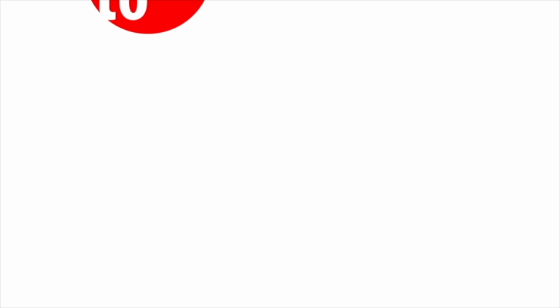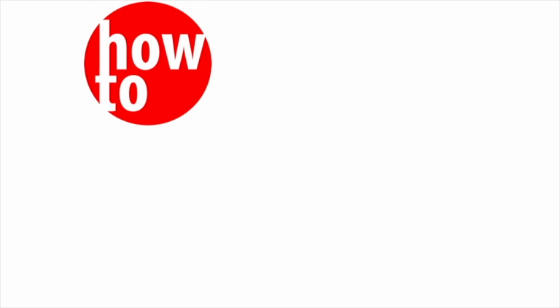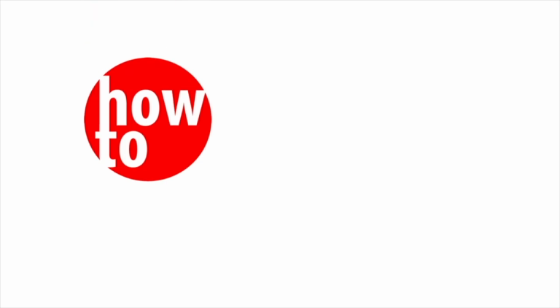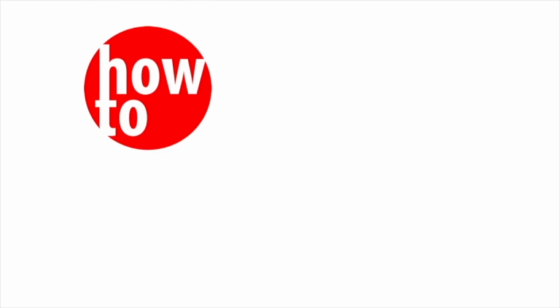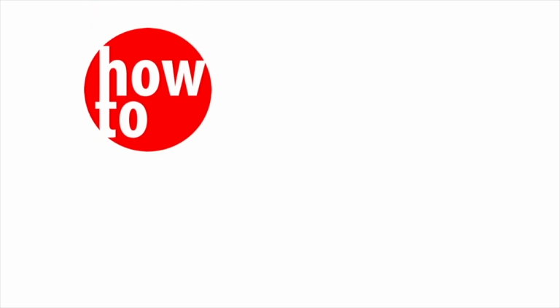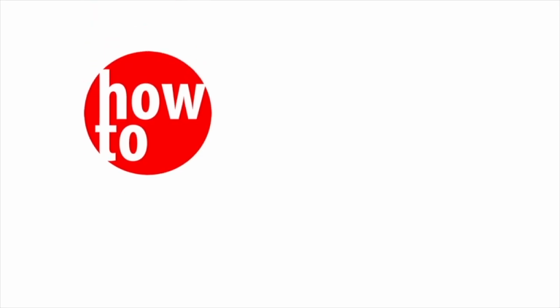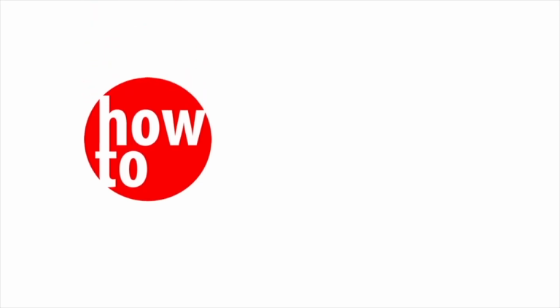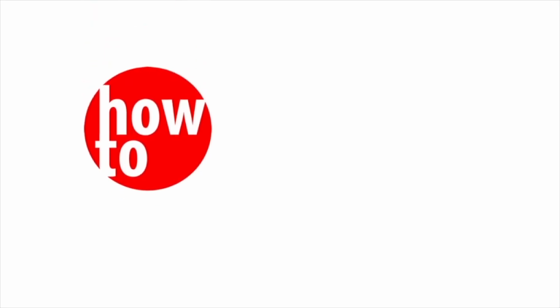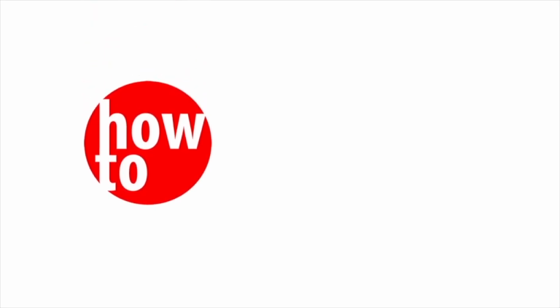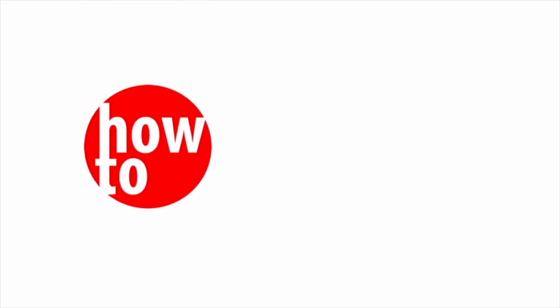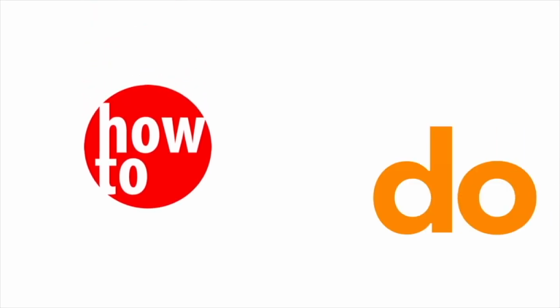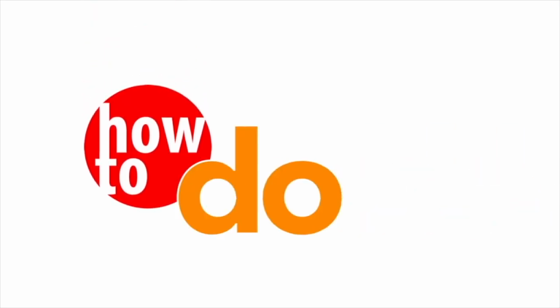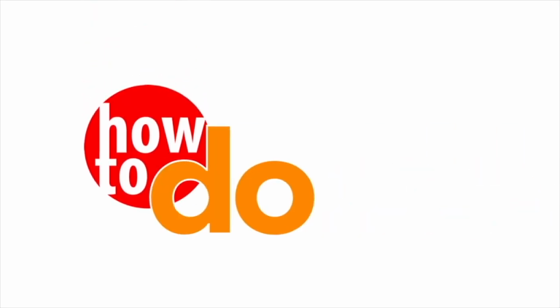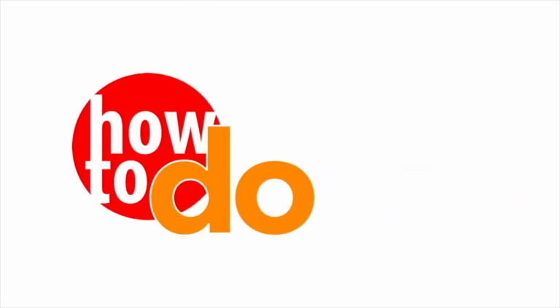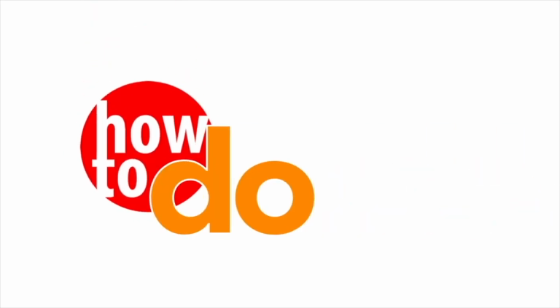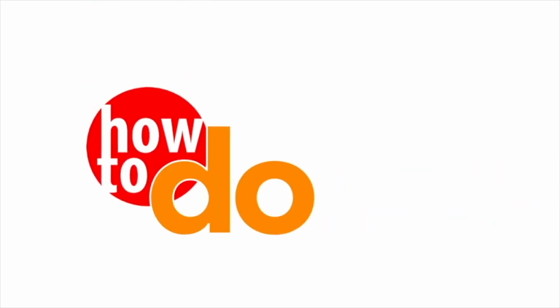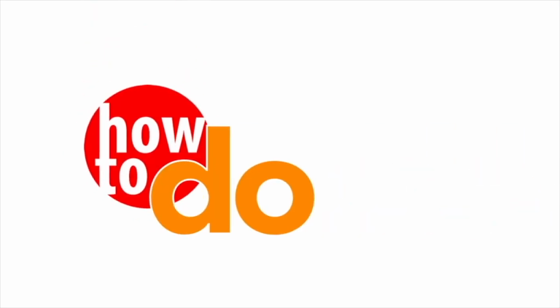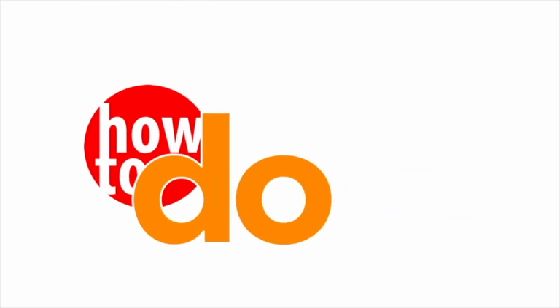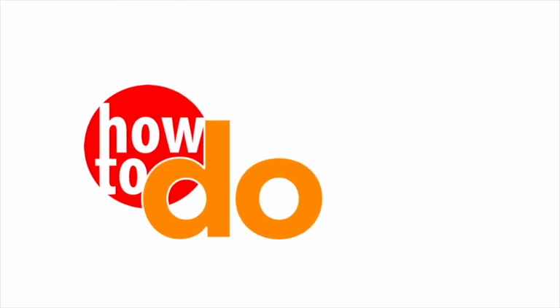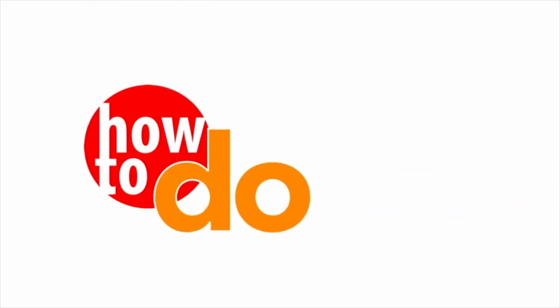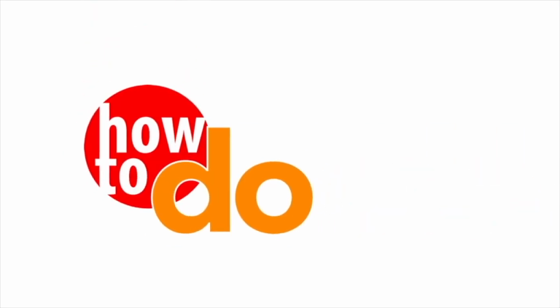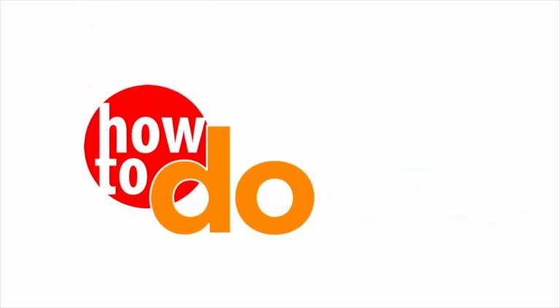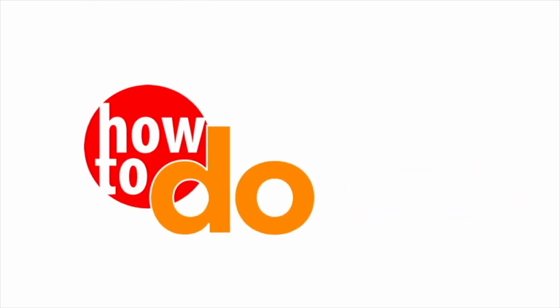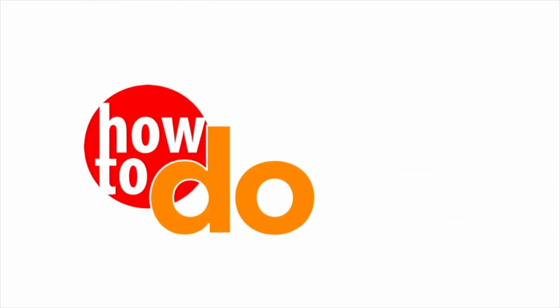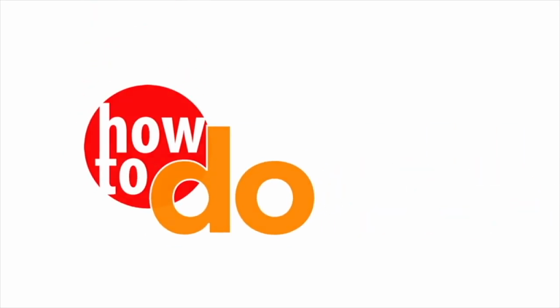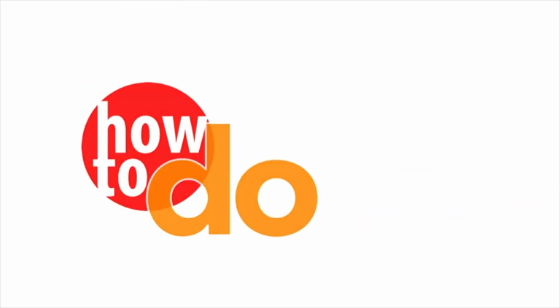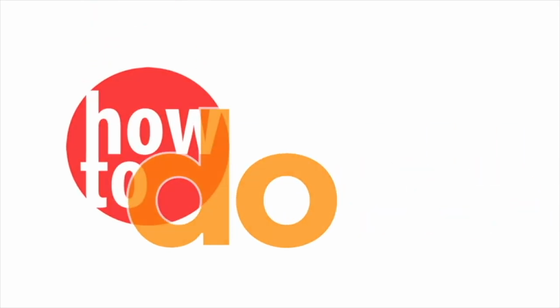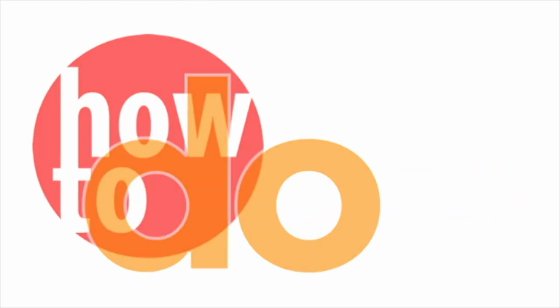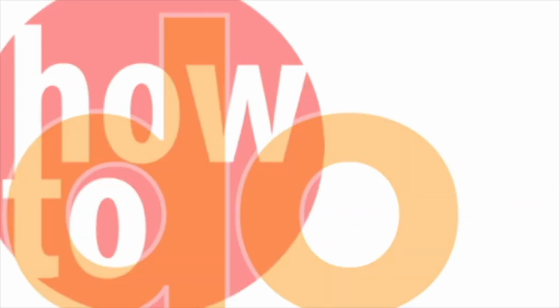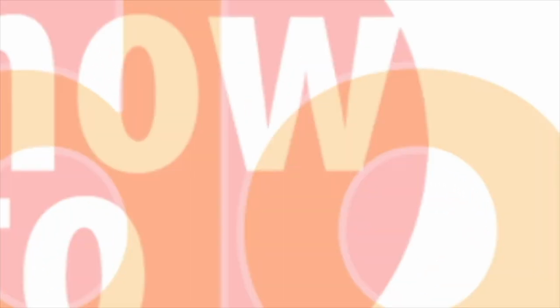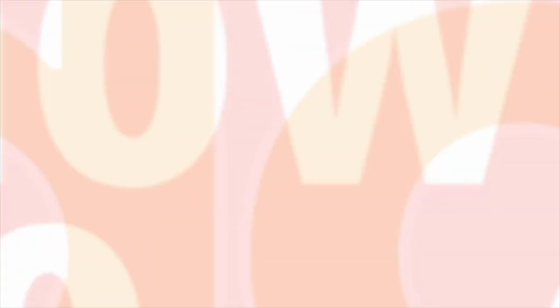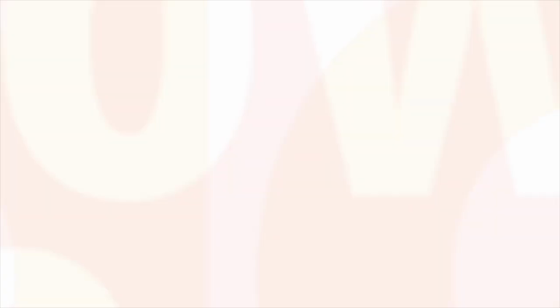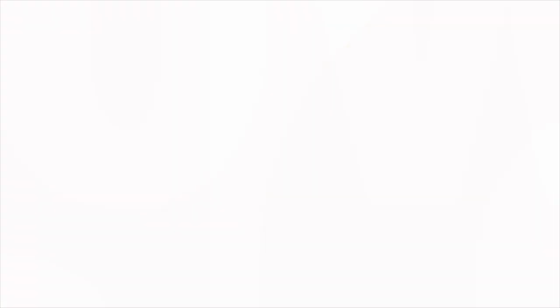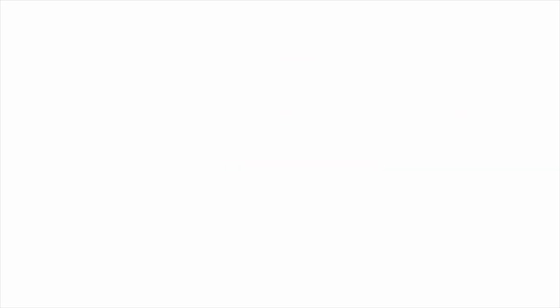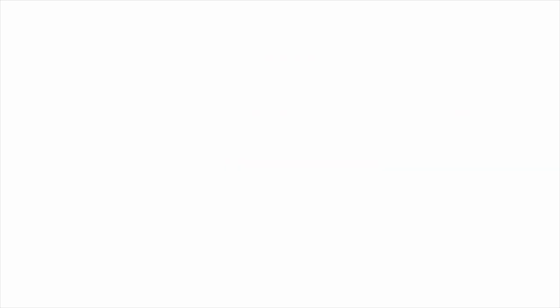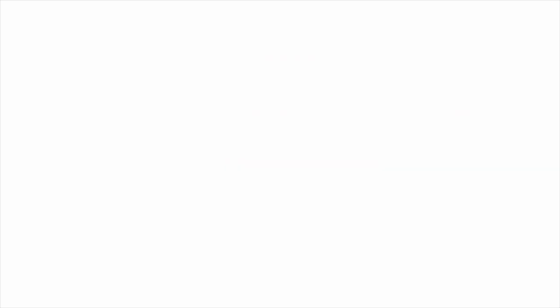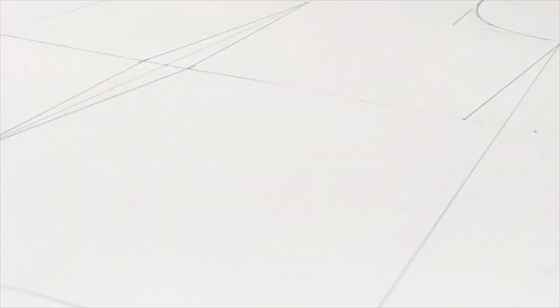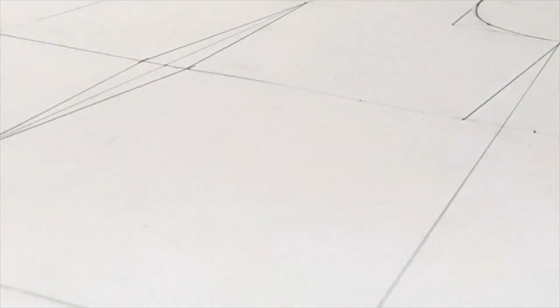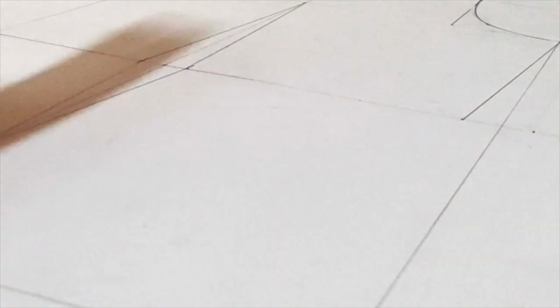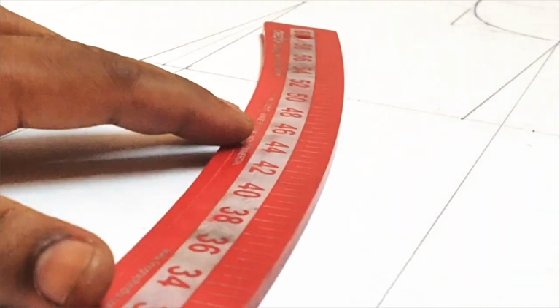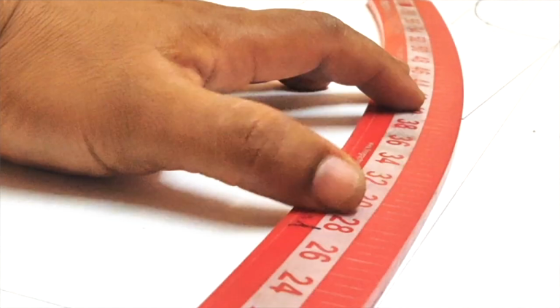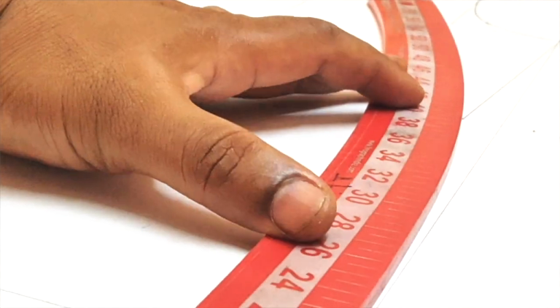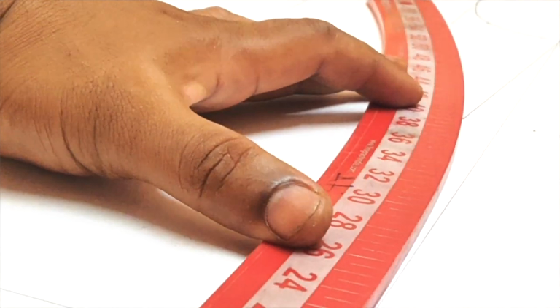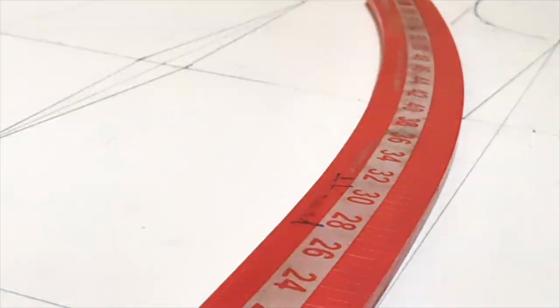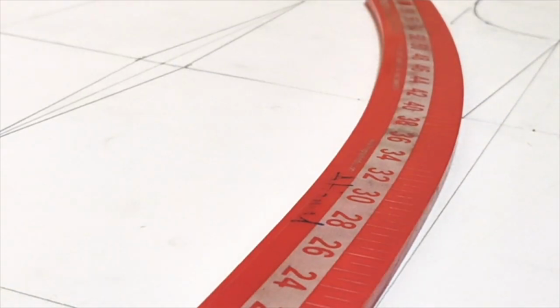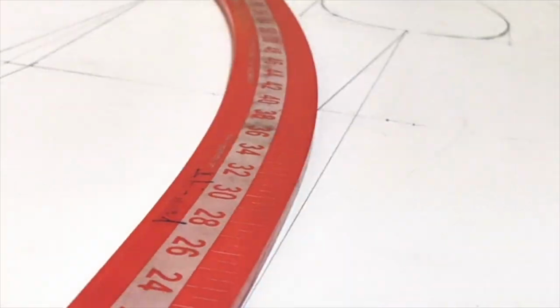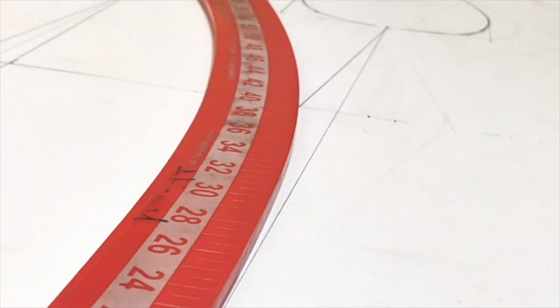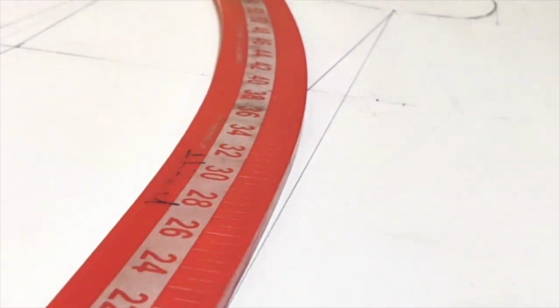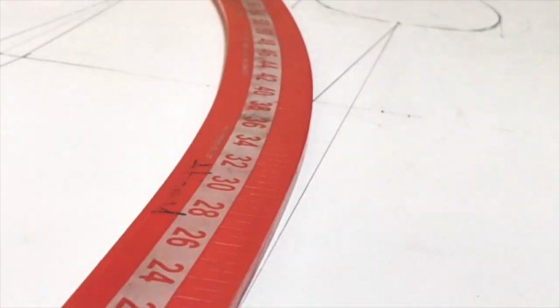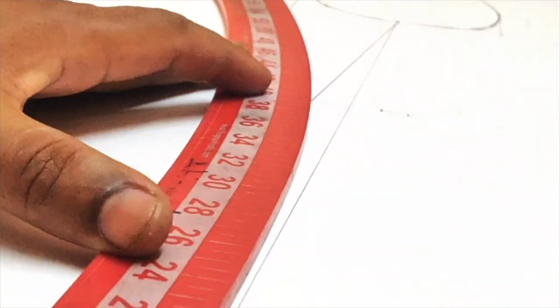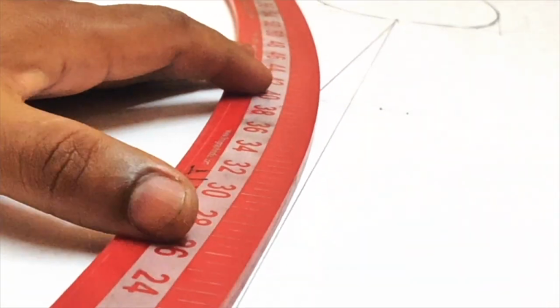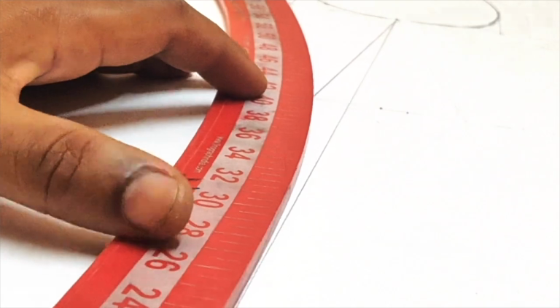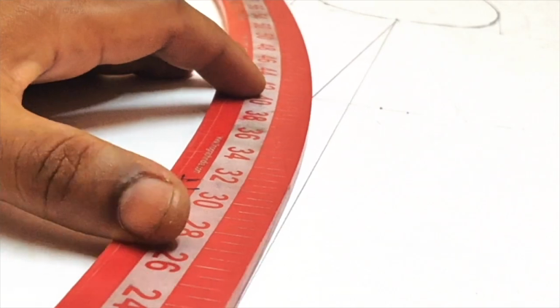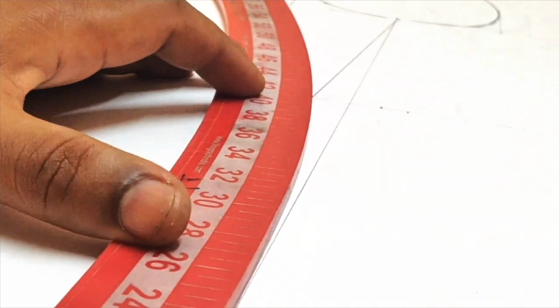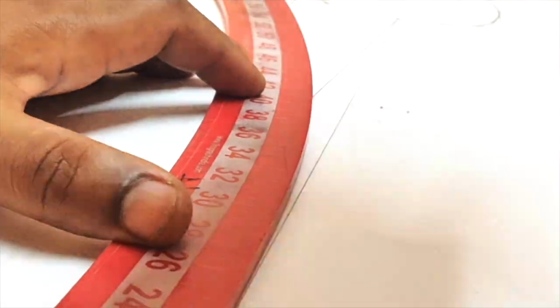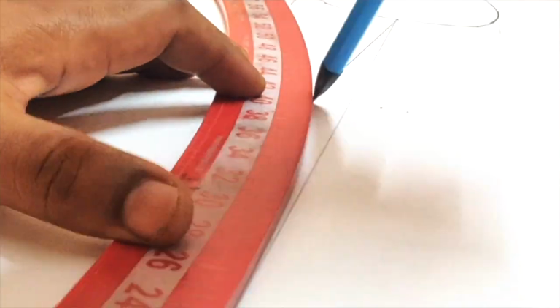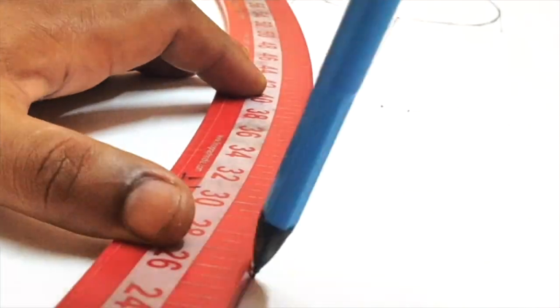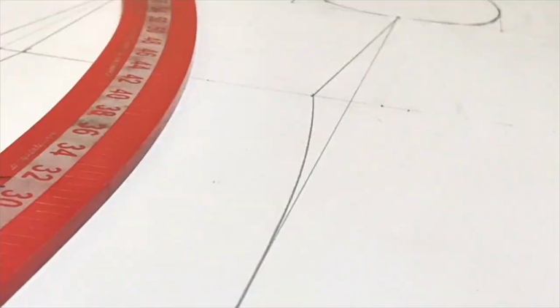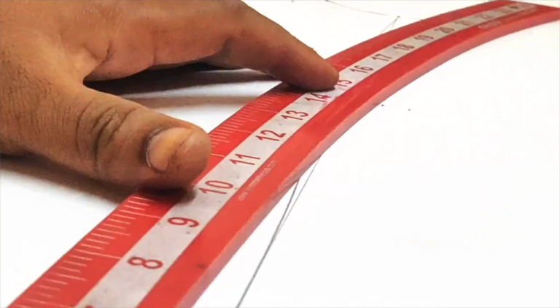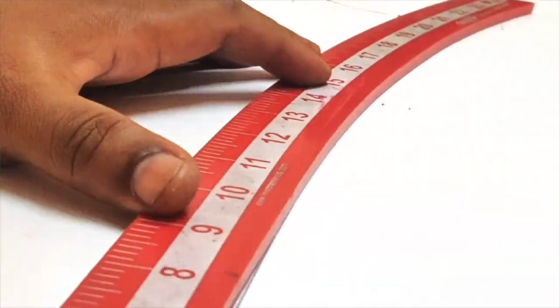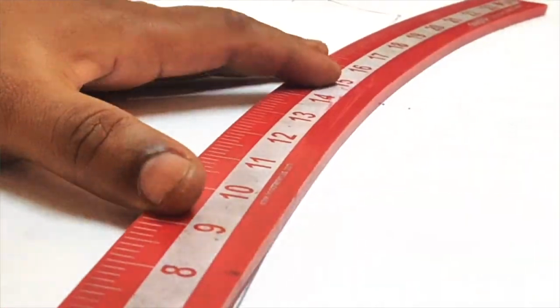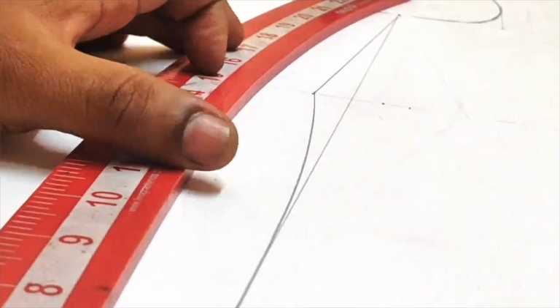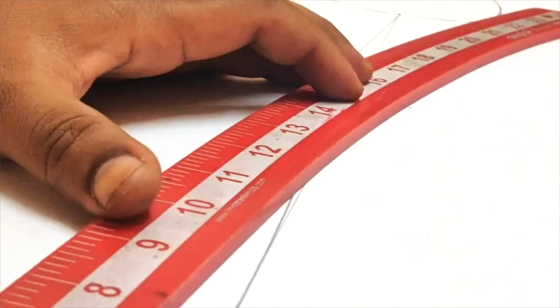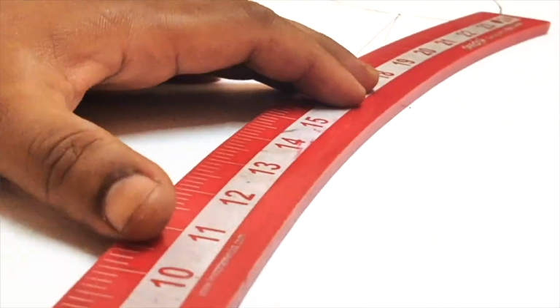Hi friends, welcome to my channel. Today we will see how a basic pencil skirt is created.